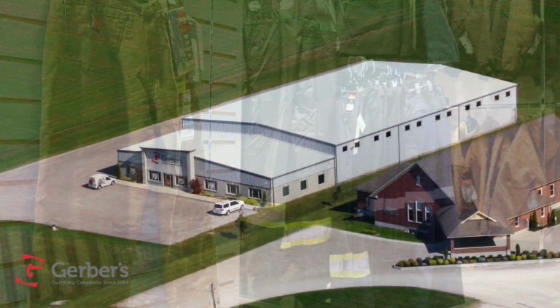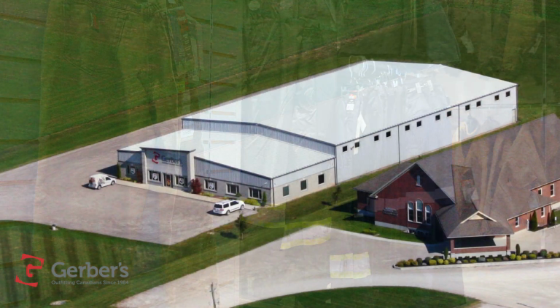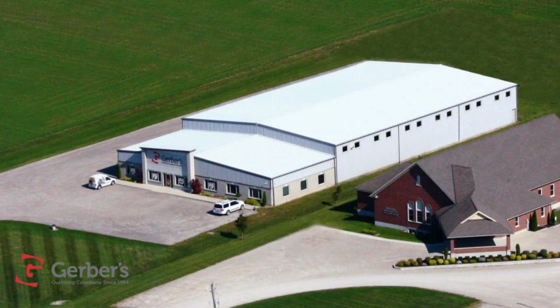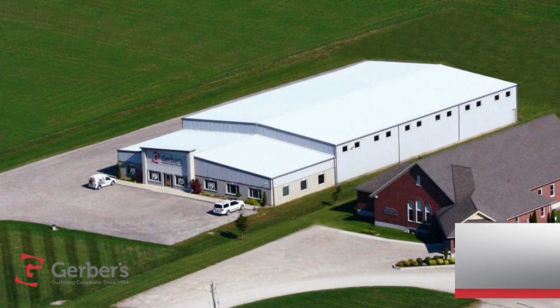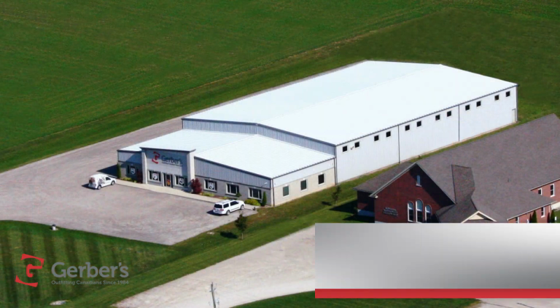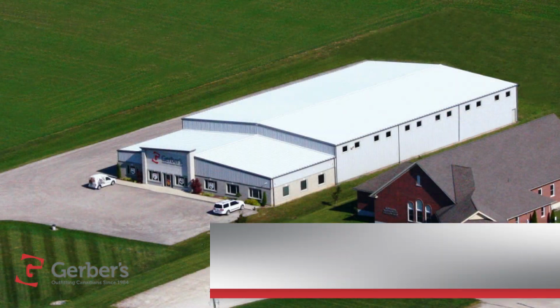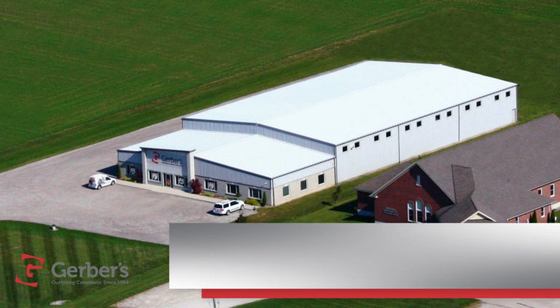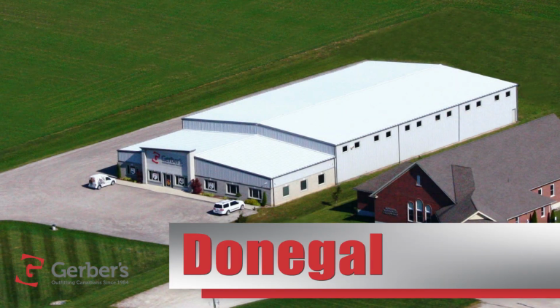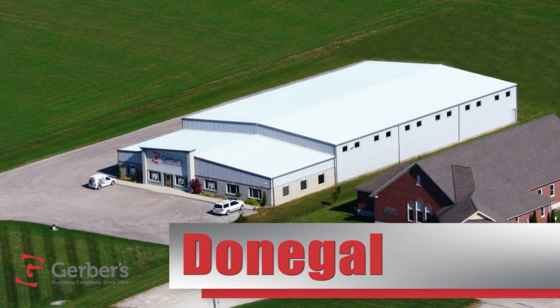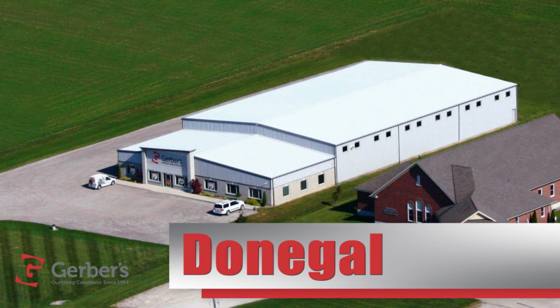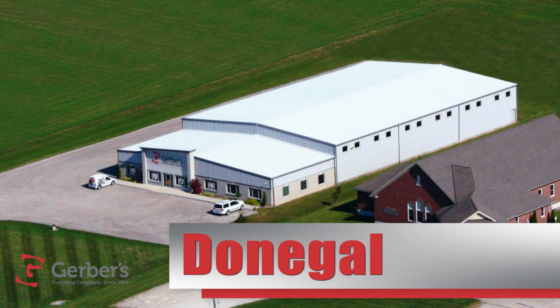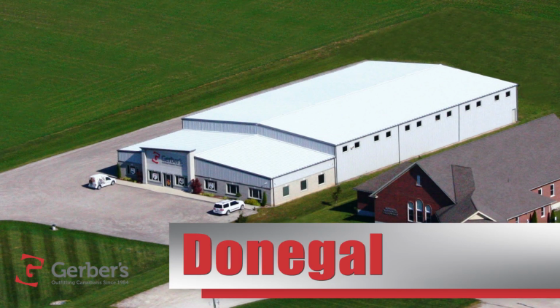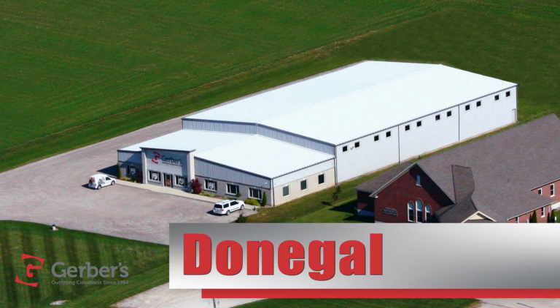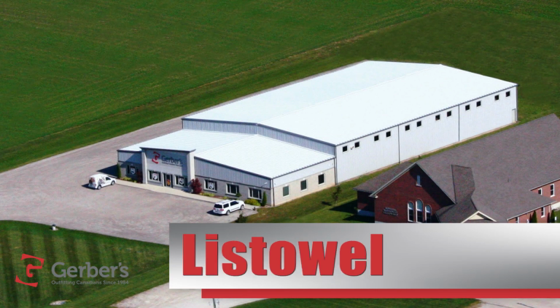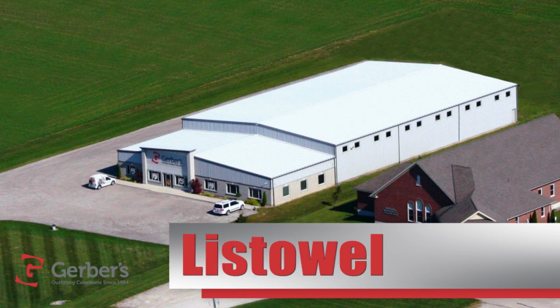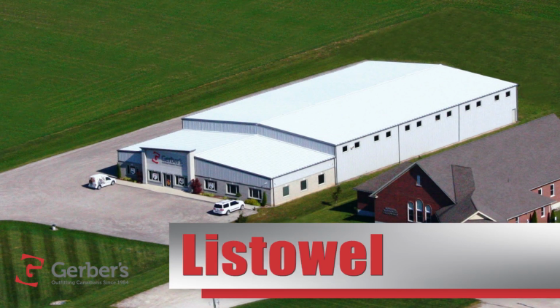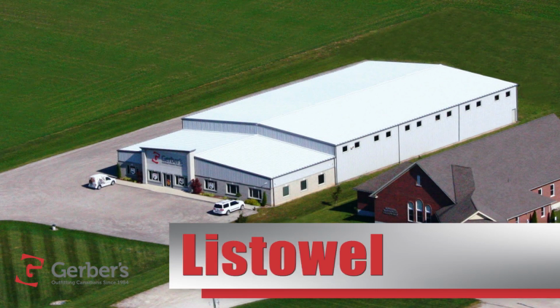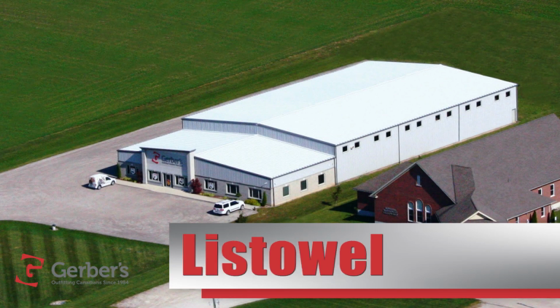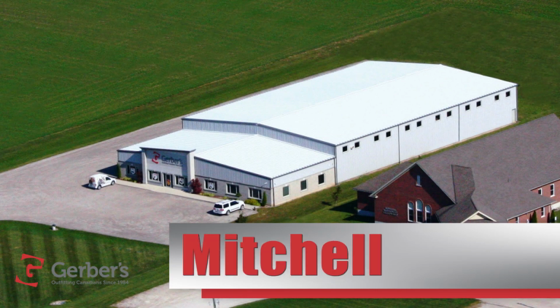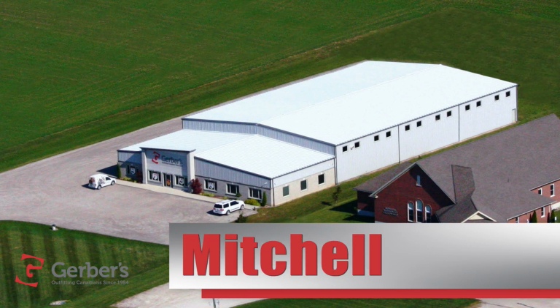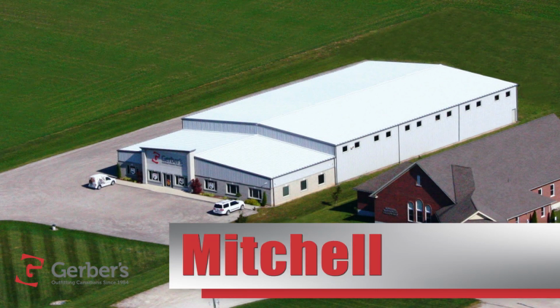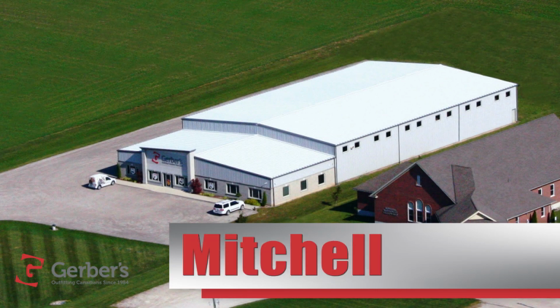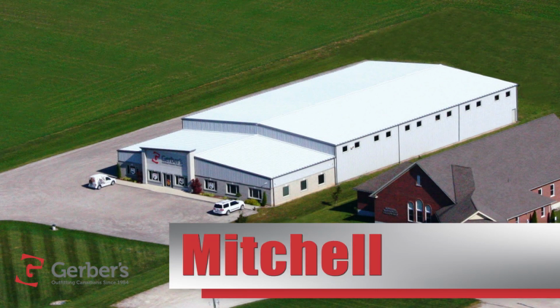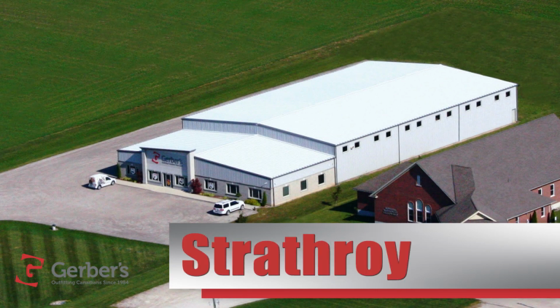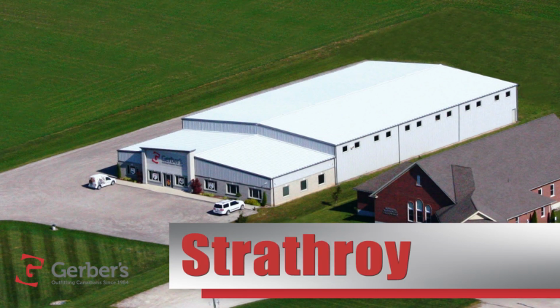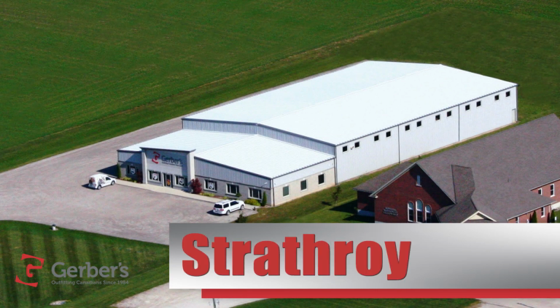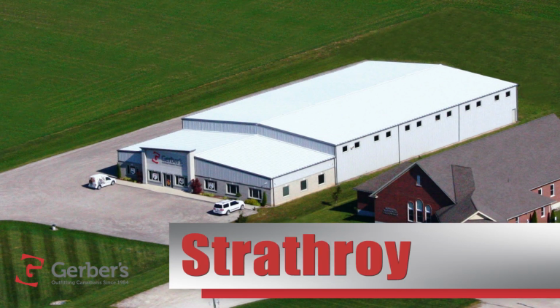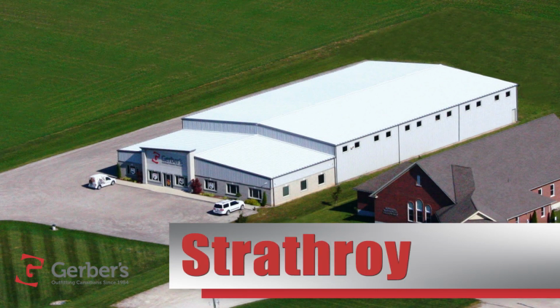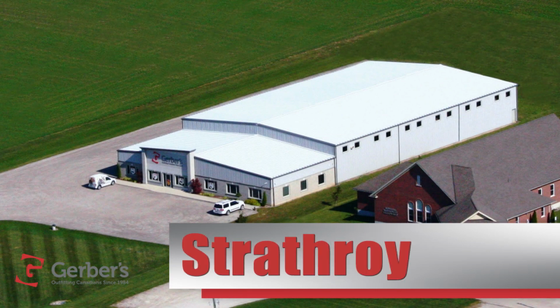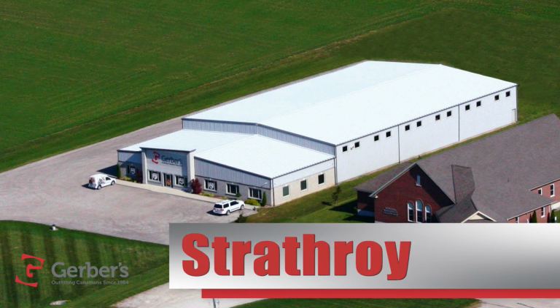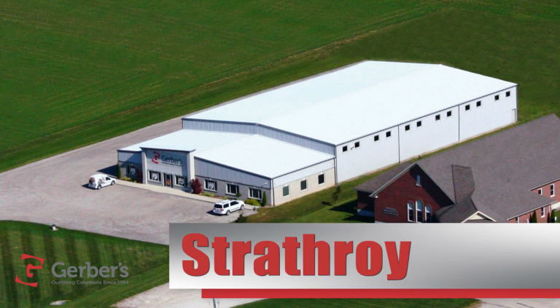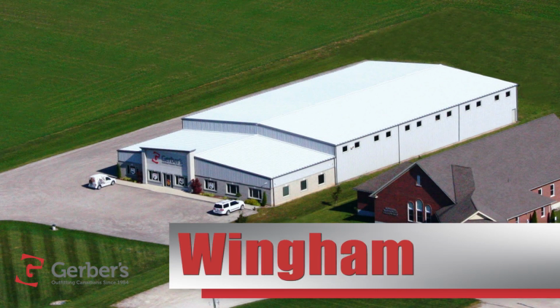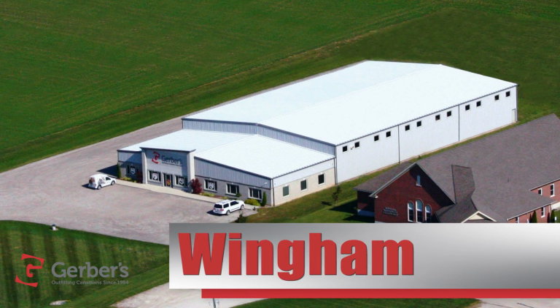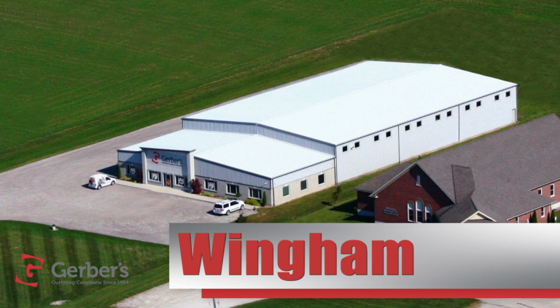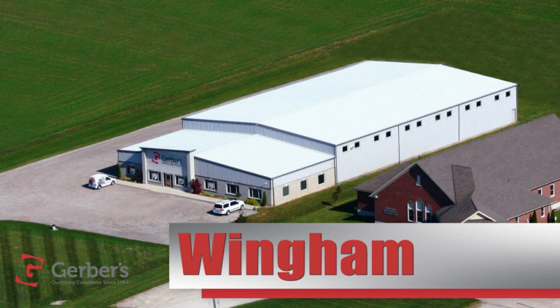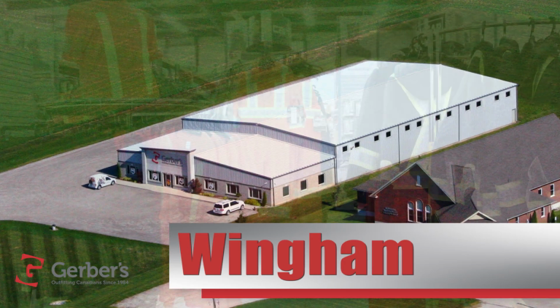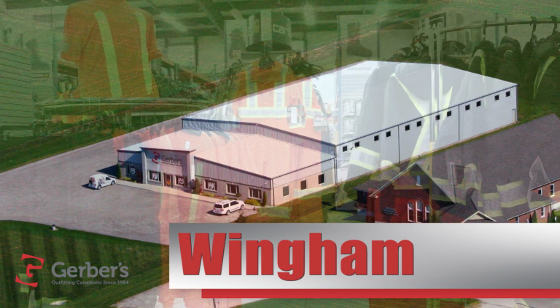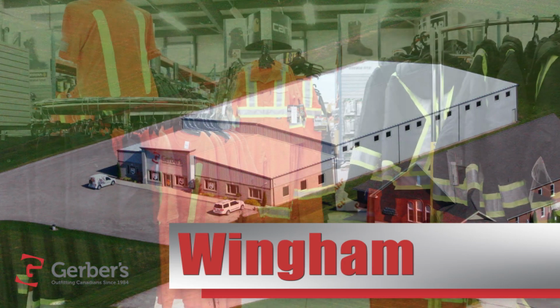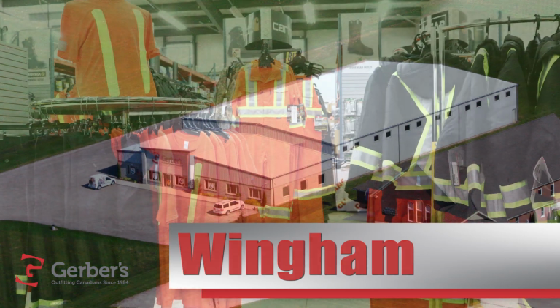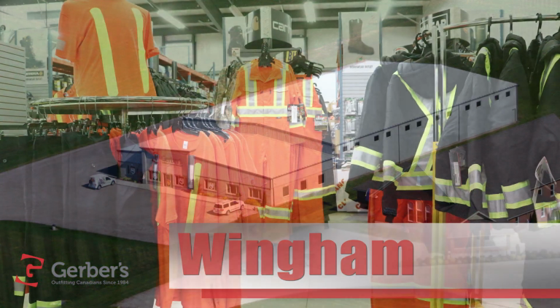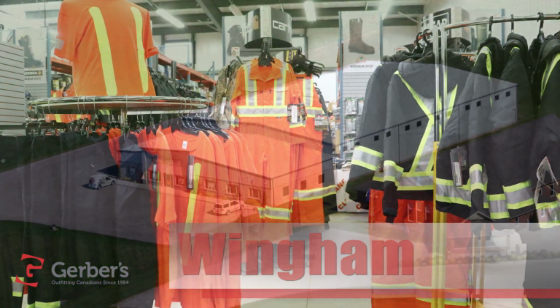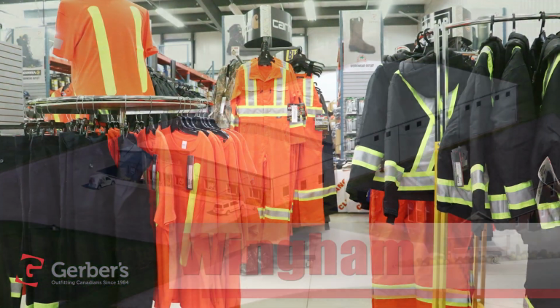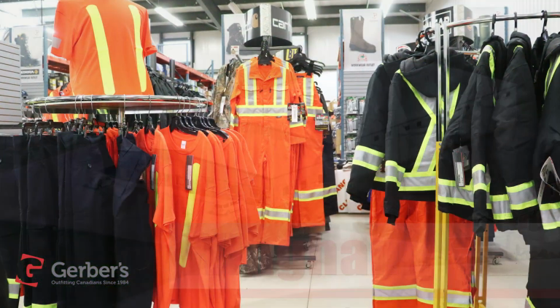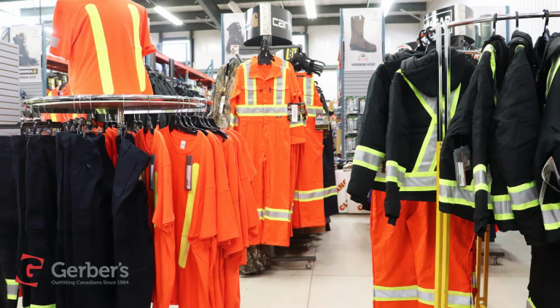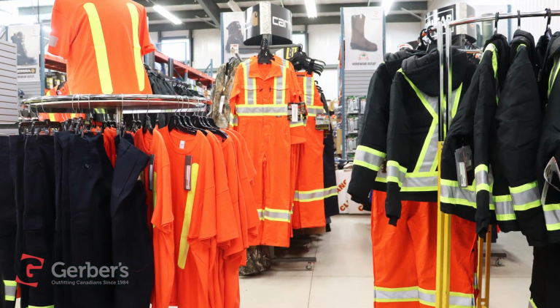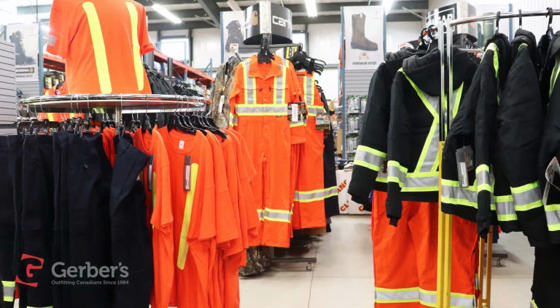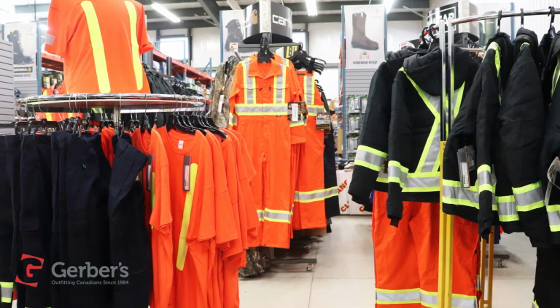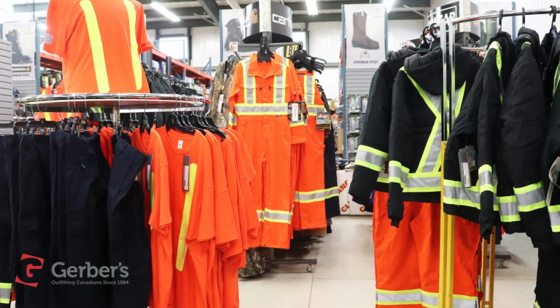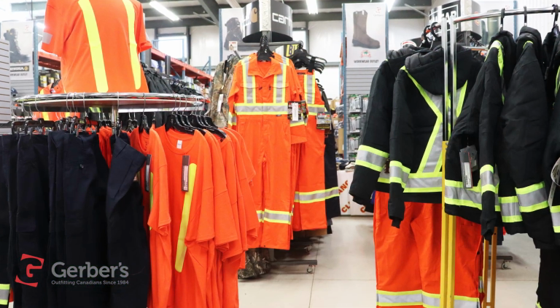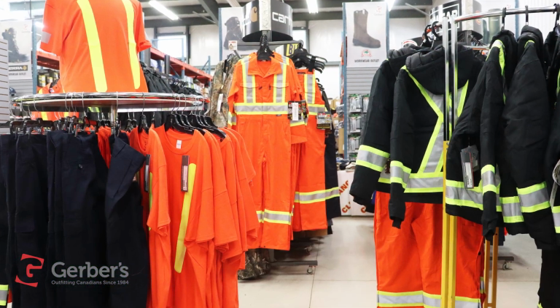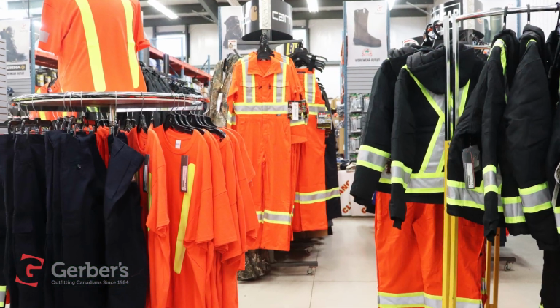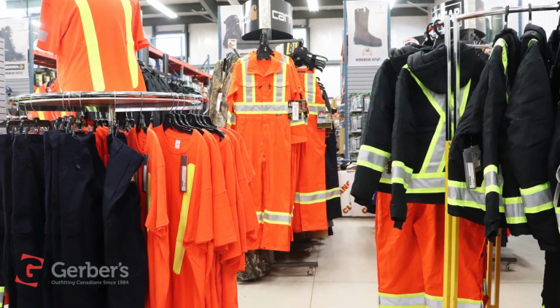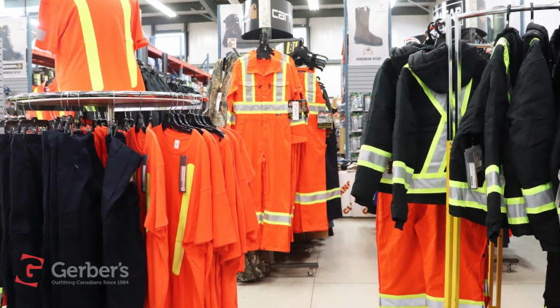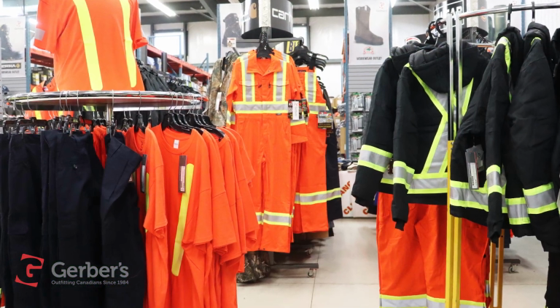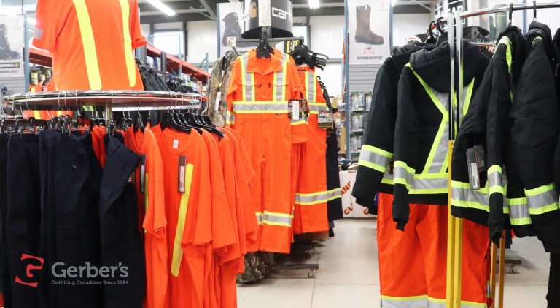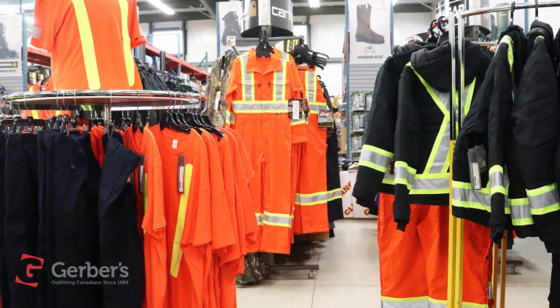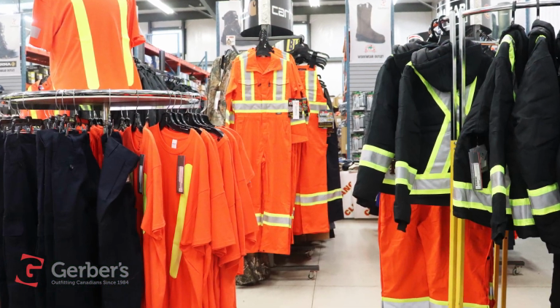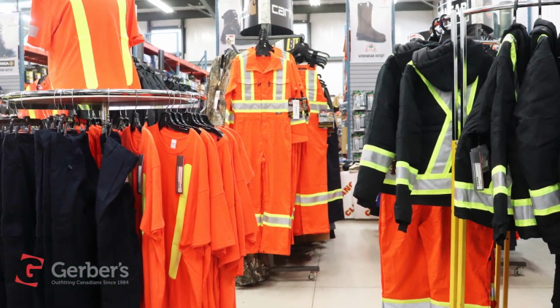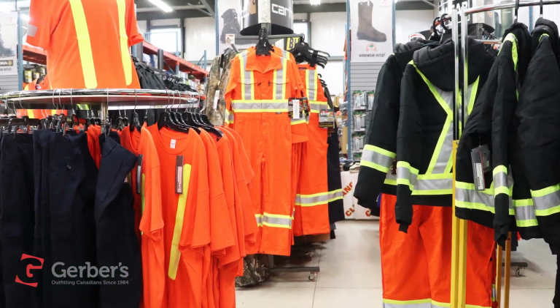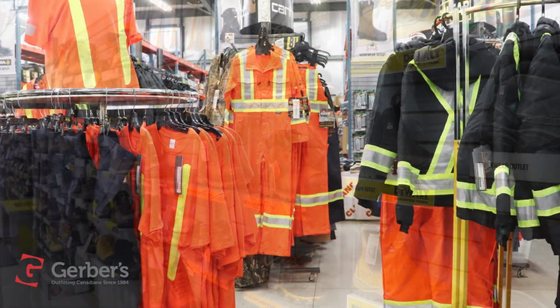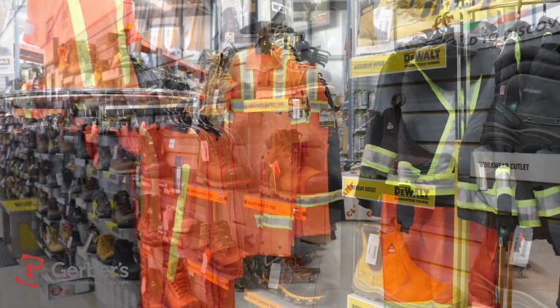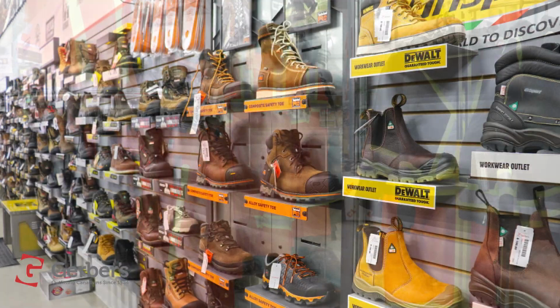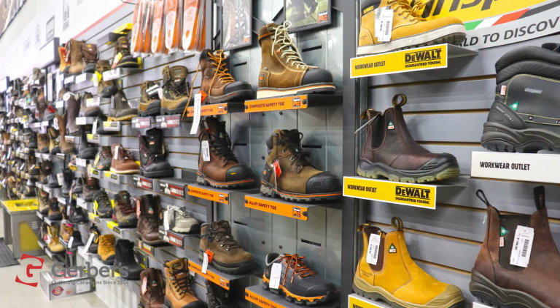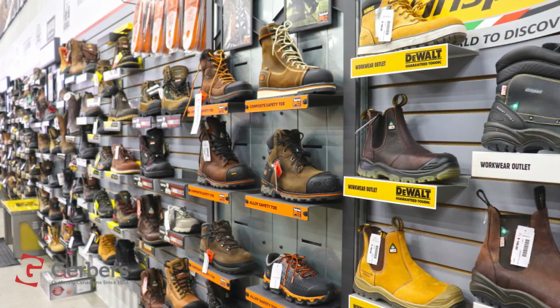Visit Gerber's in Donegal, Listowel, Mitchell, Strathroy, and Wingham to check out their massive assortment of safety apparel,